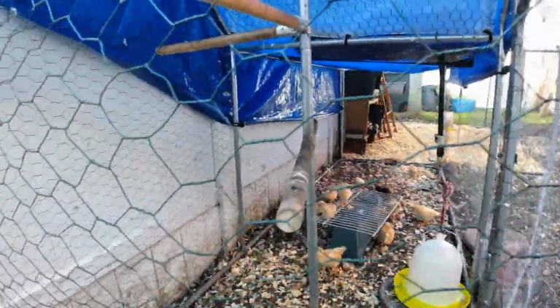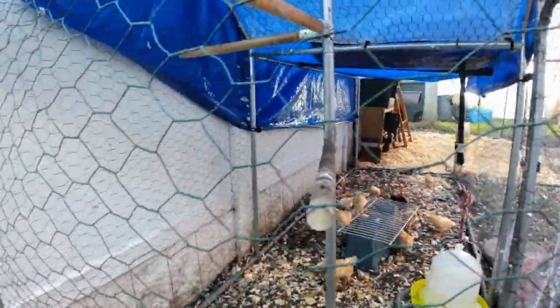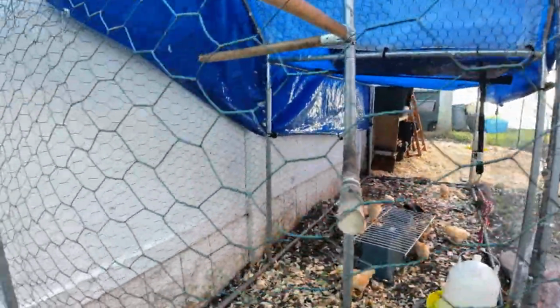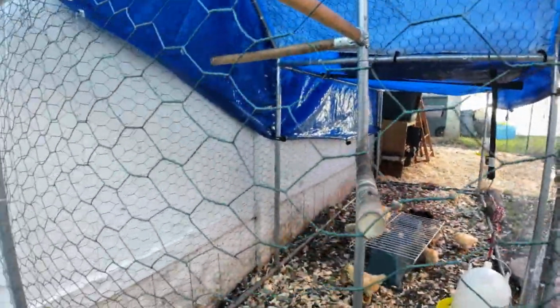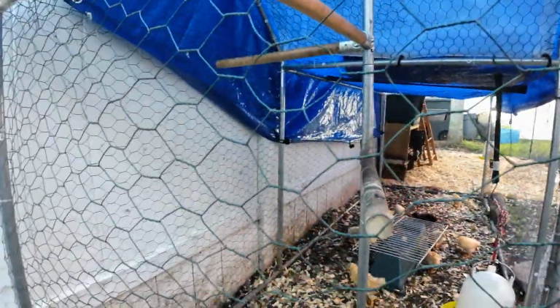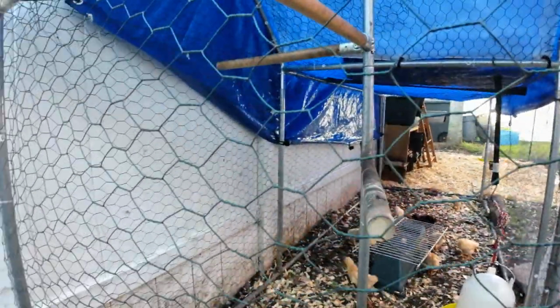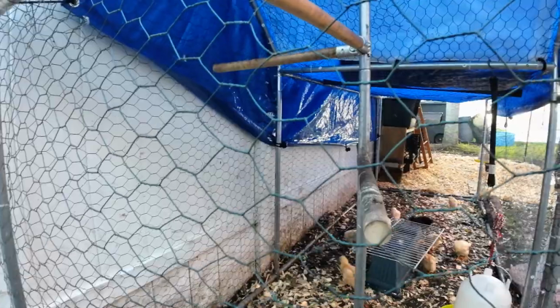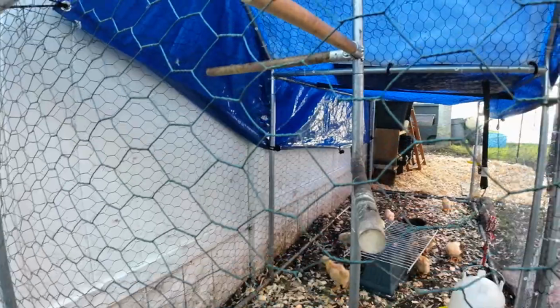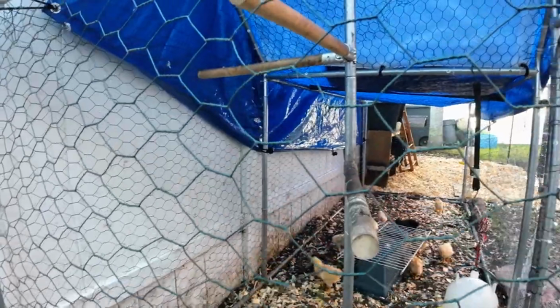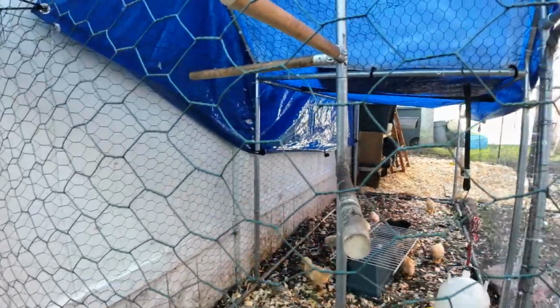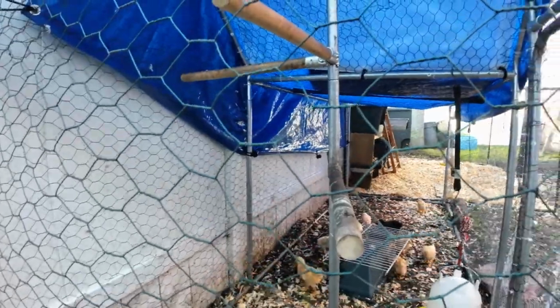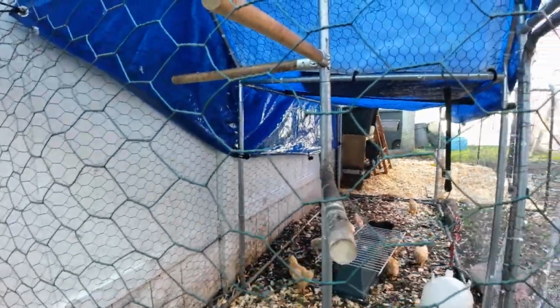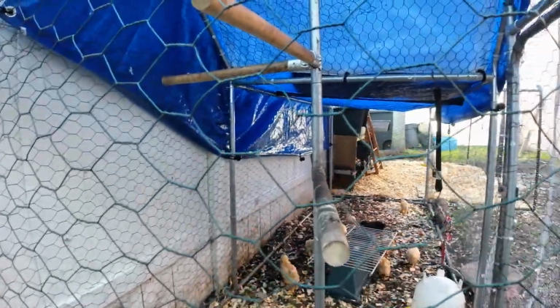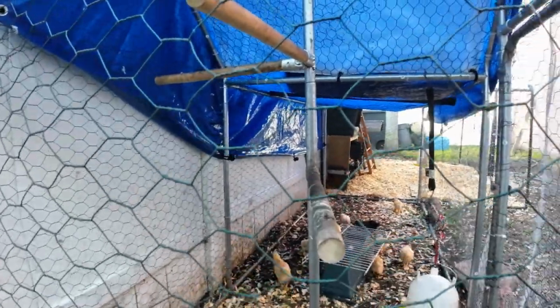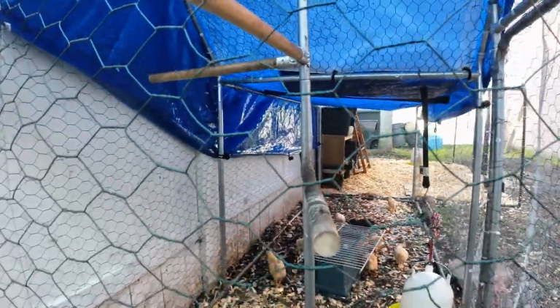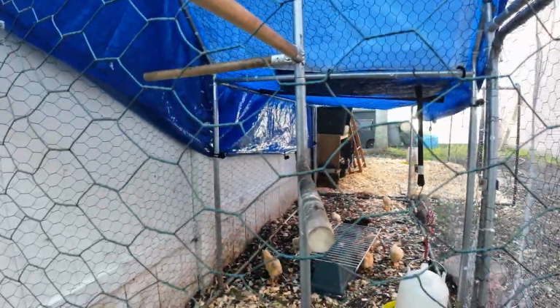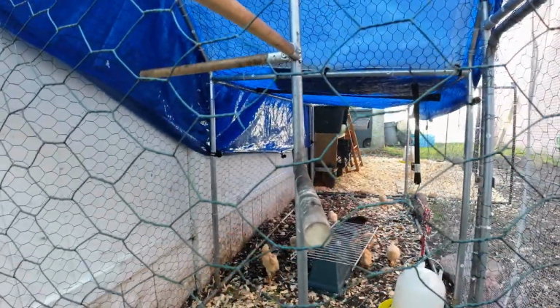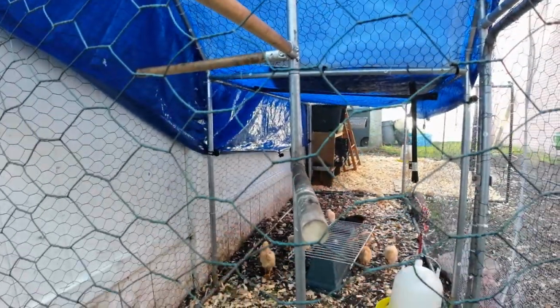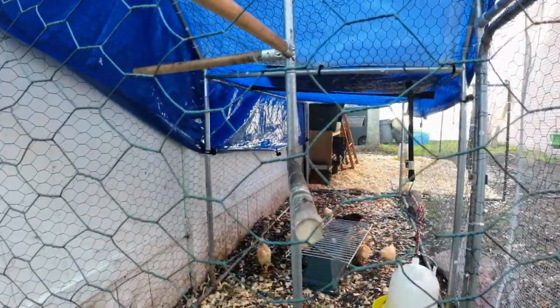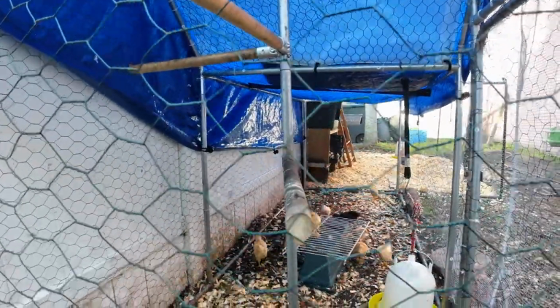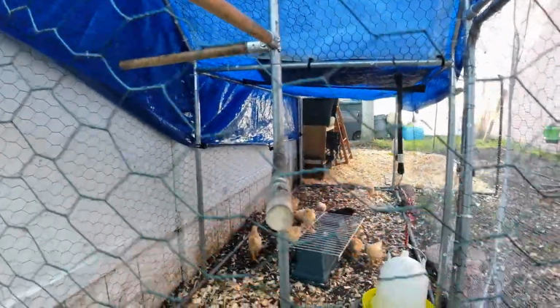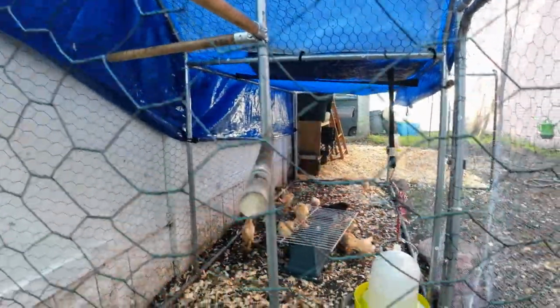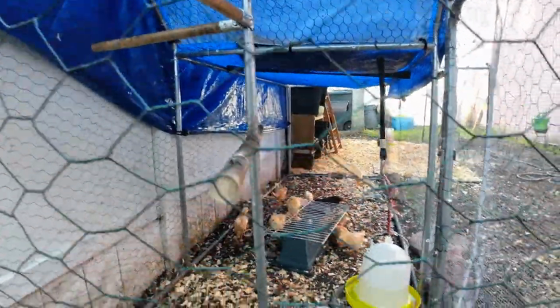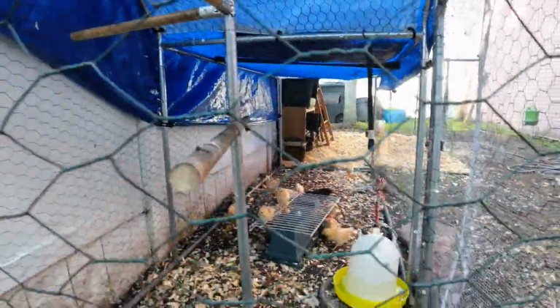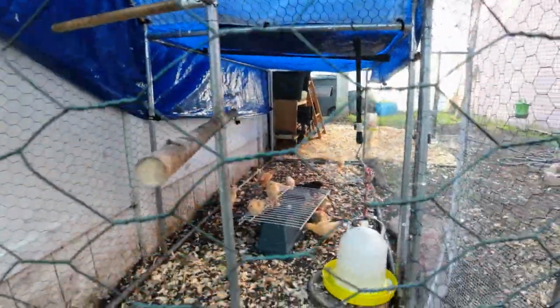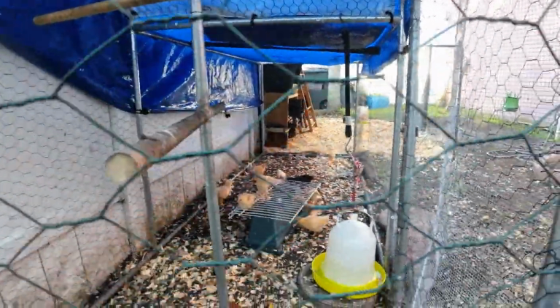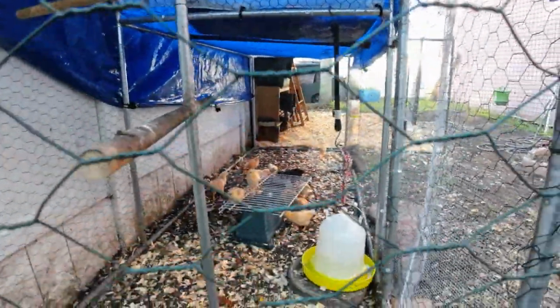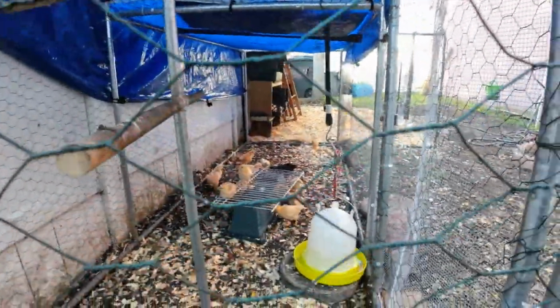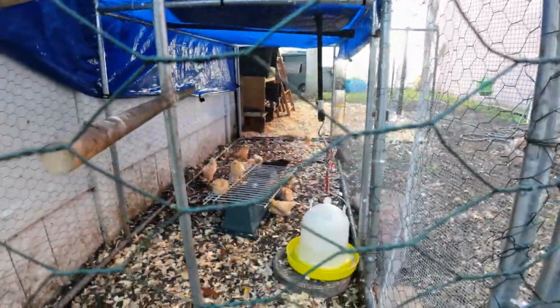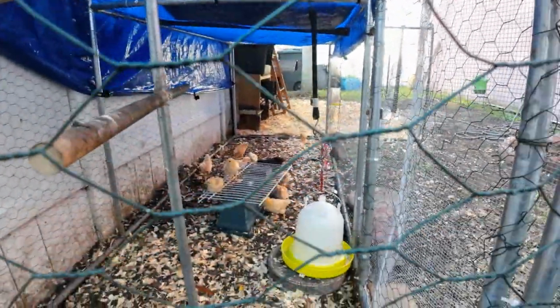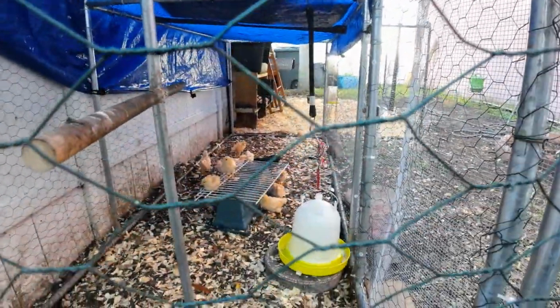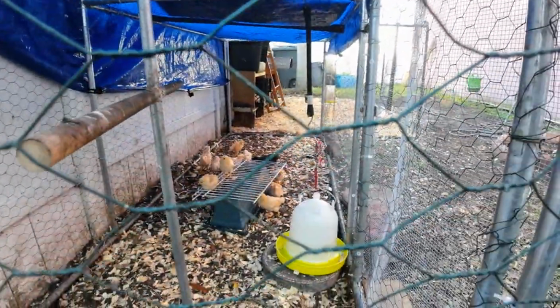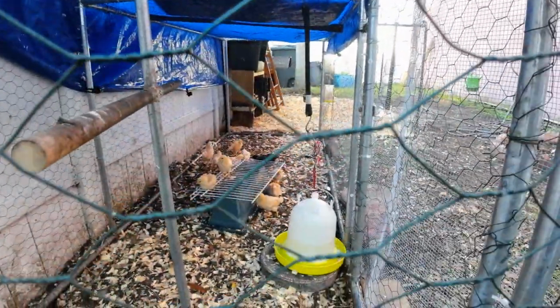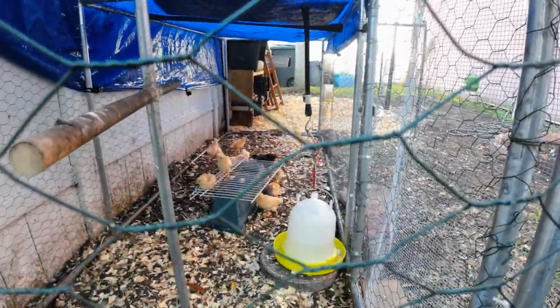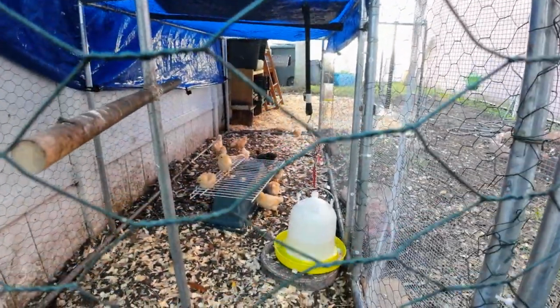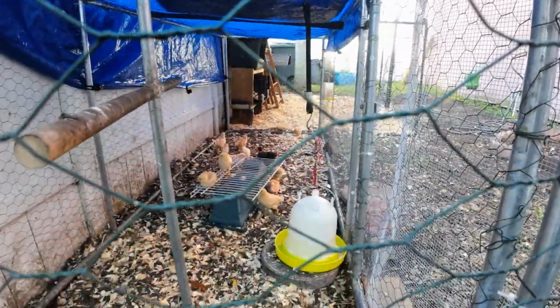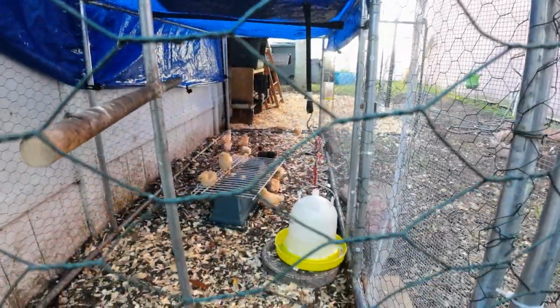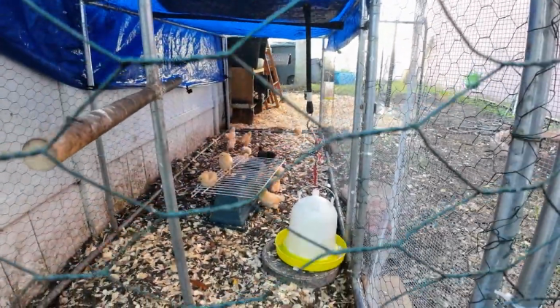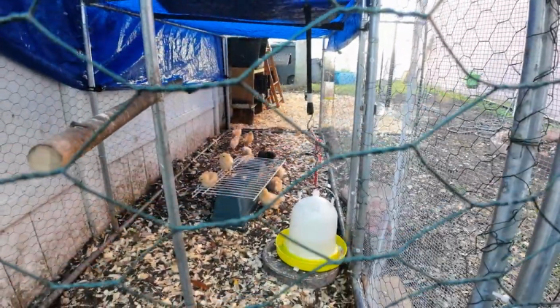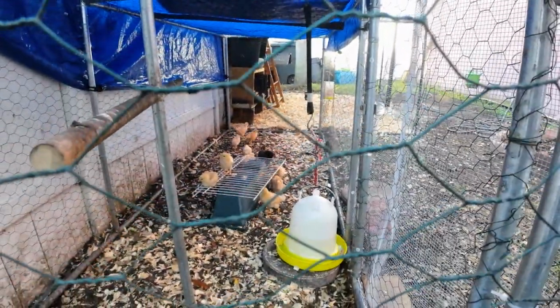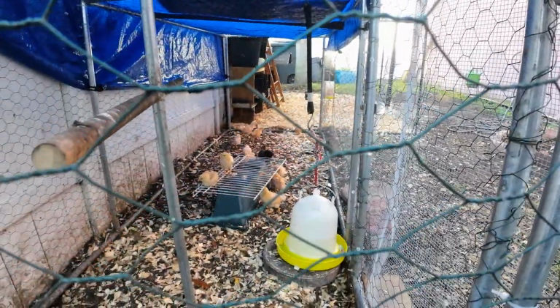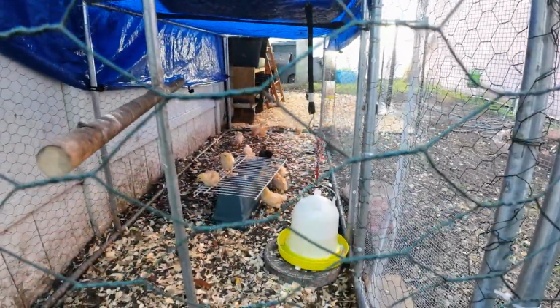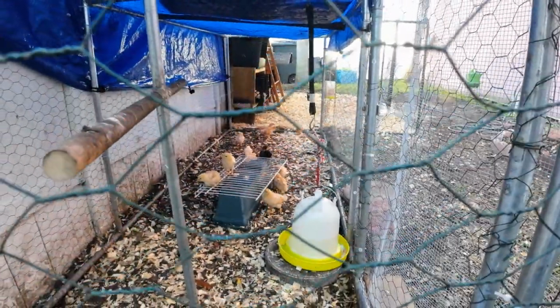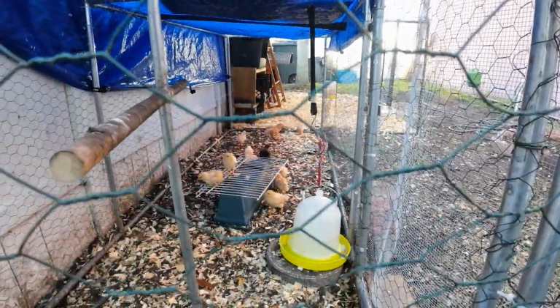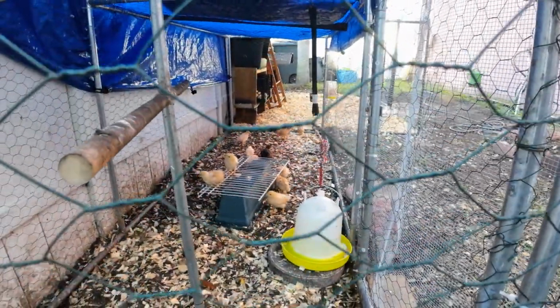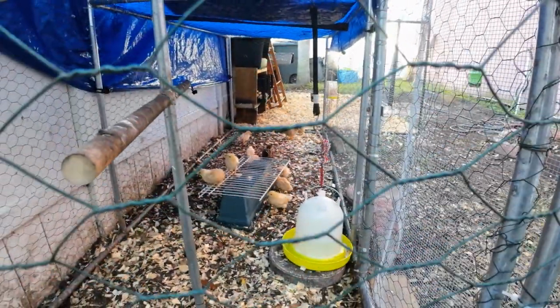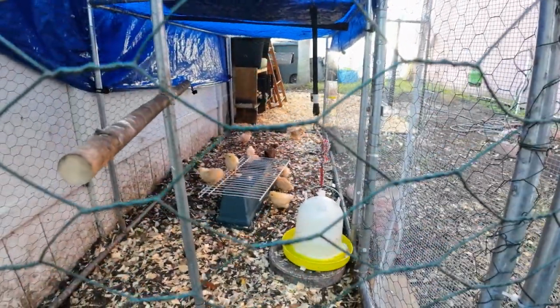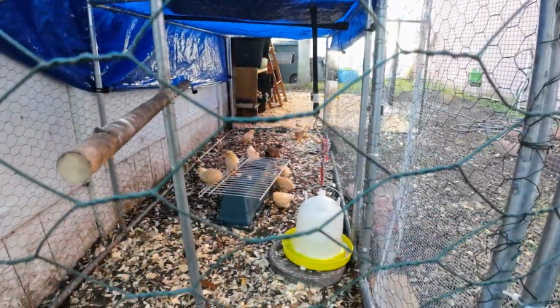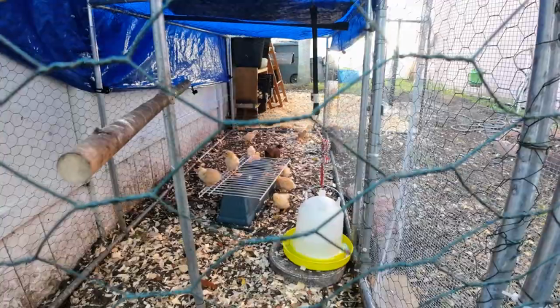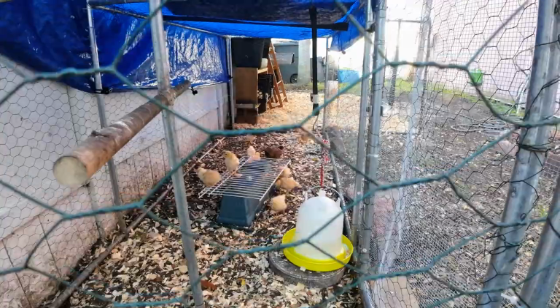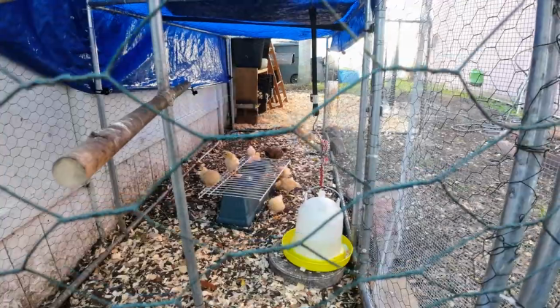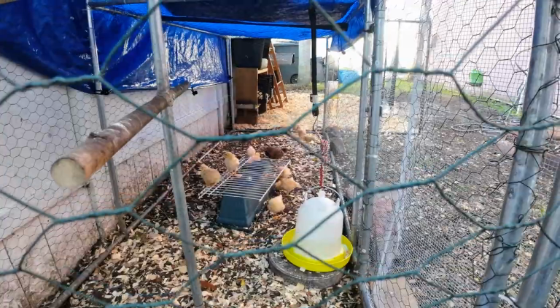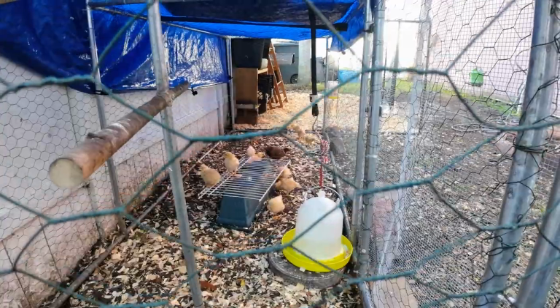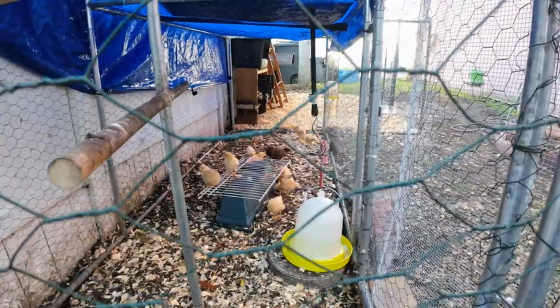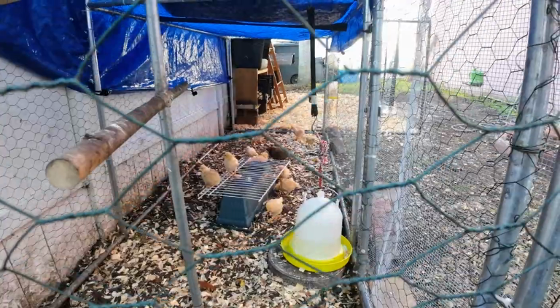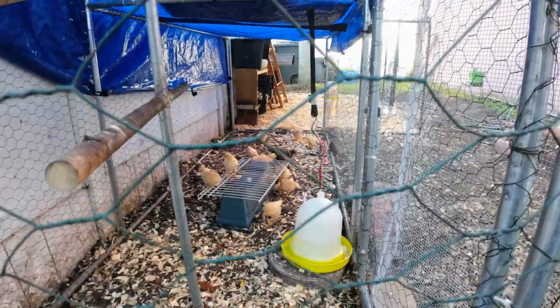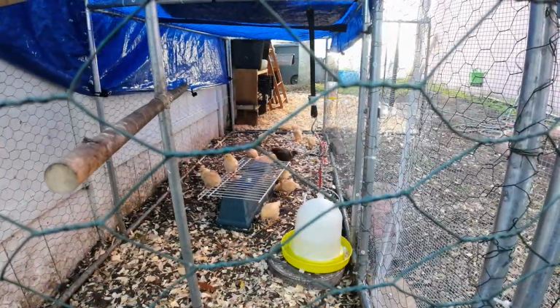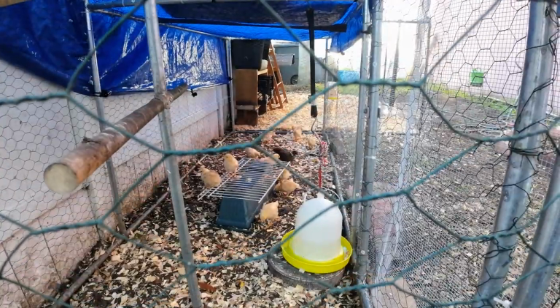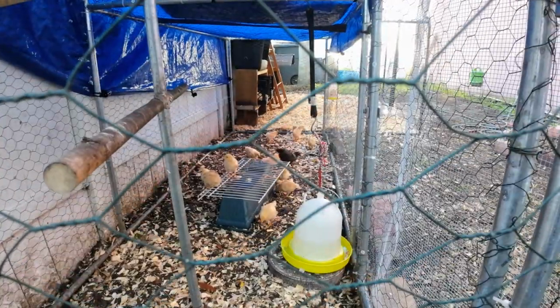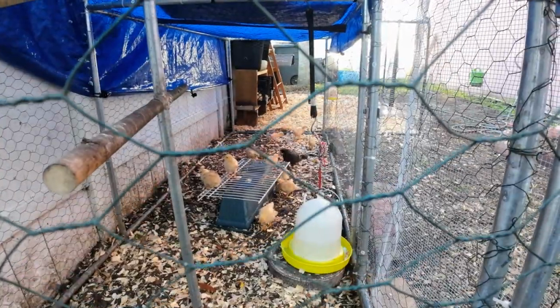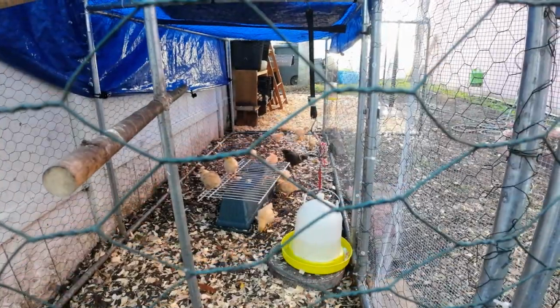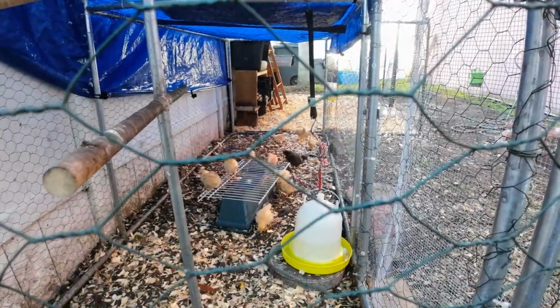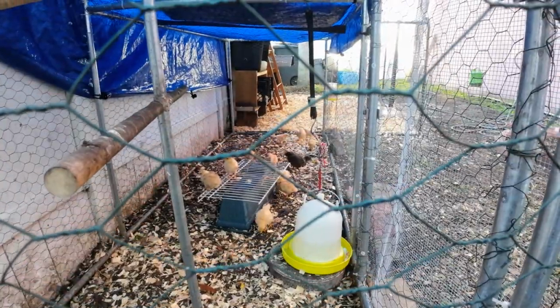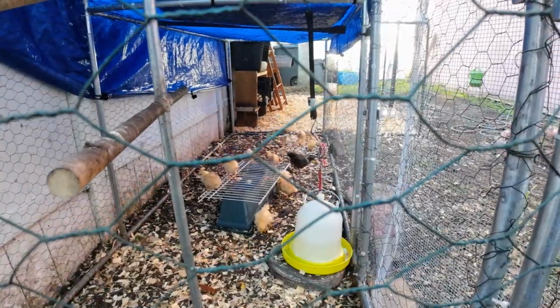In this cage you can see they have a rooster bar and I made something makeshift so they can have something to stand on.